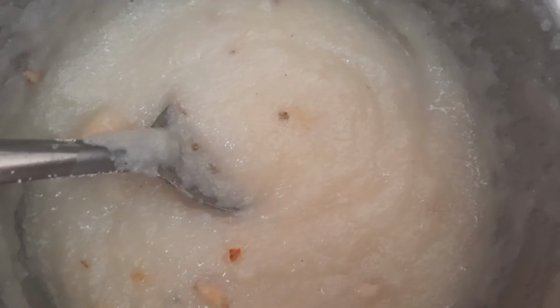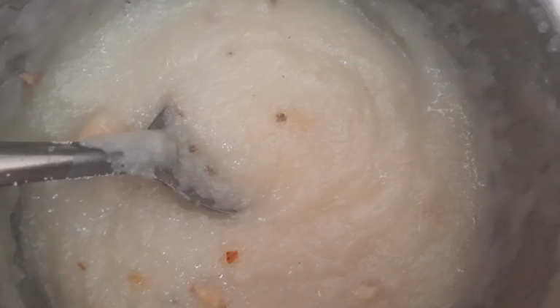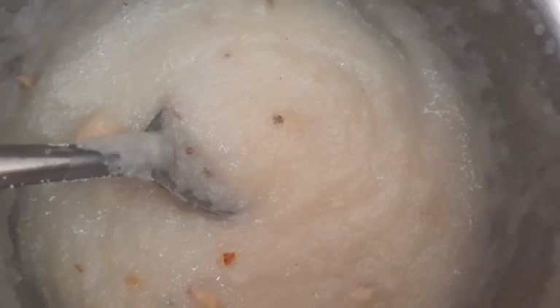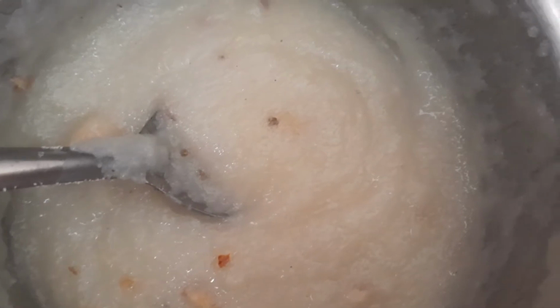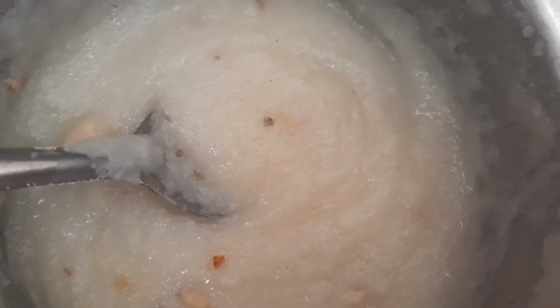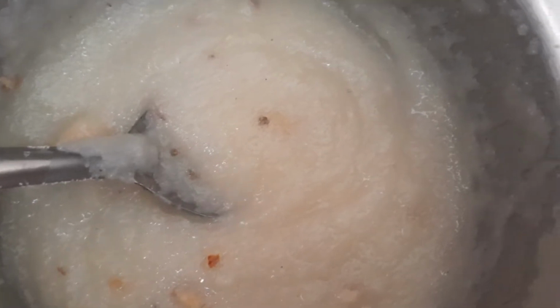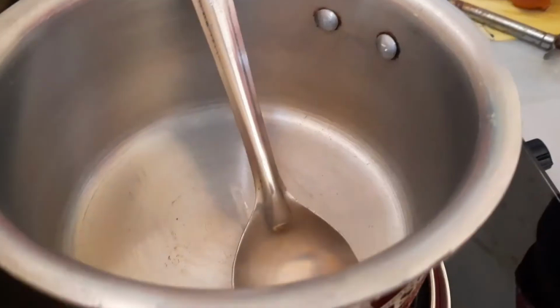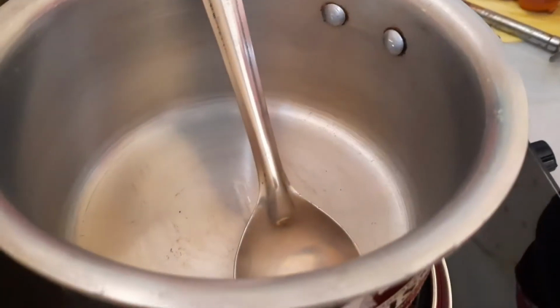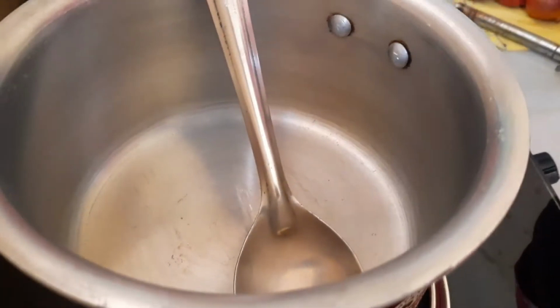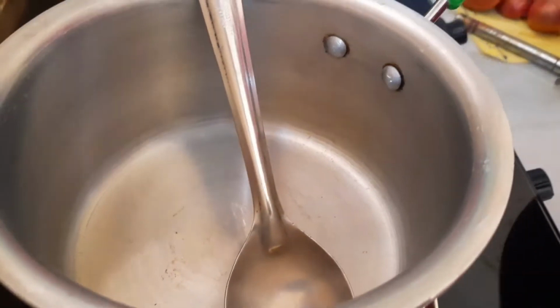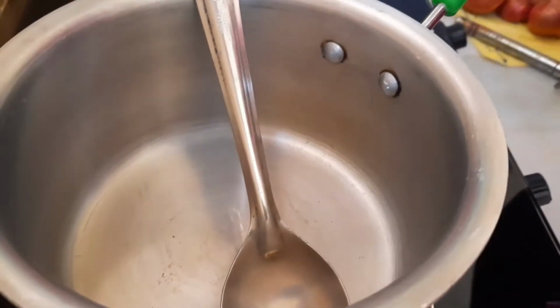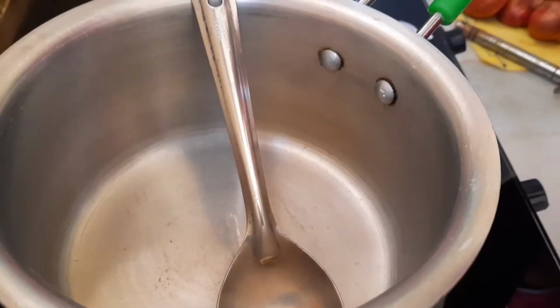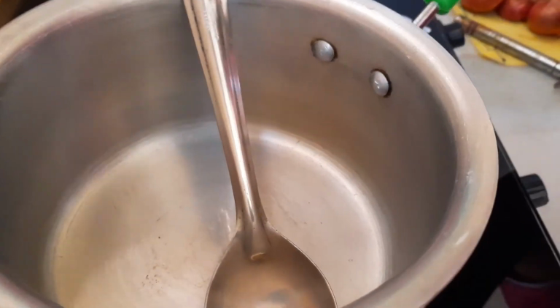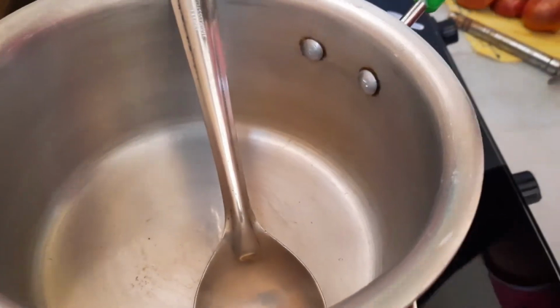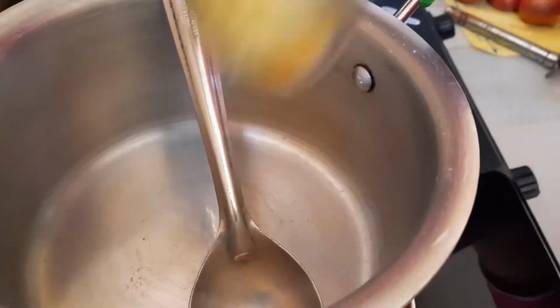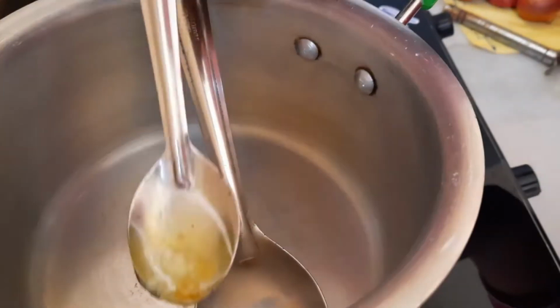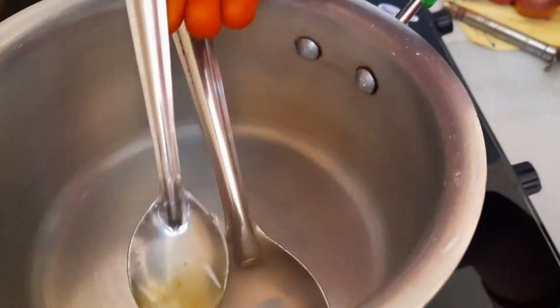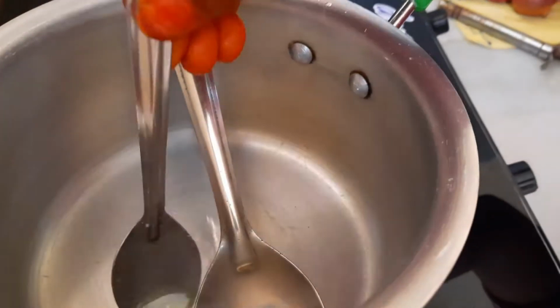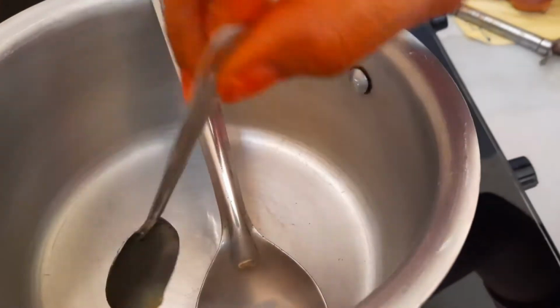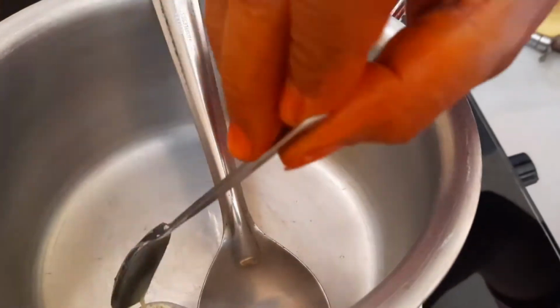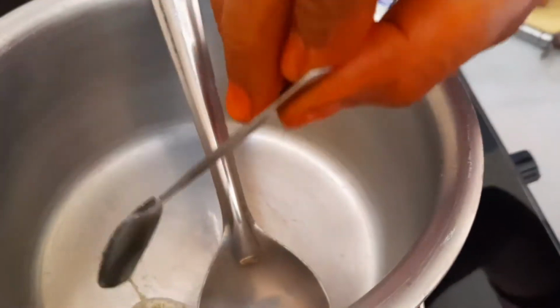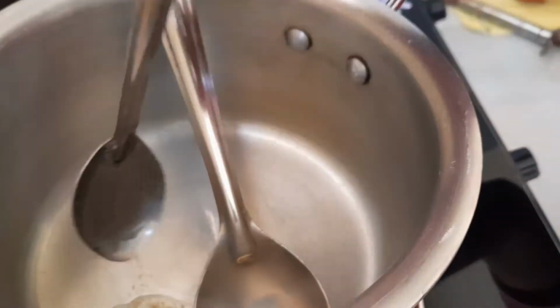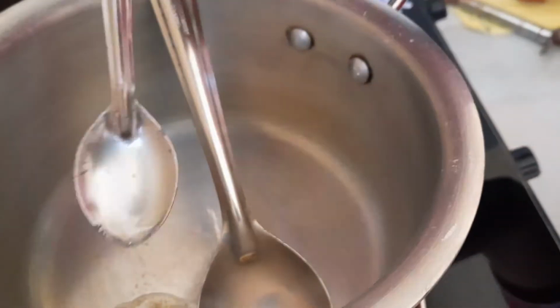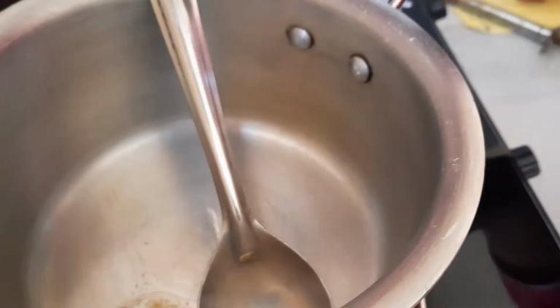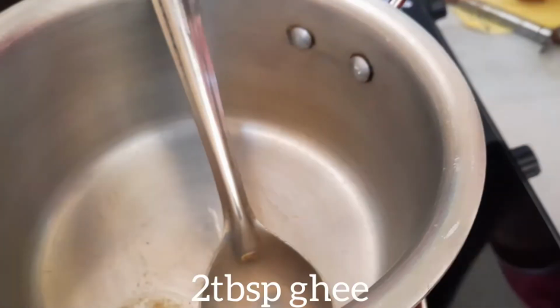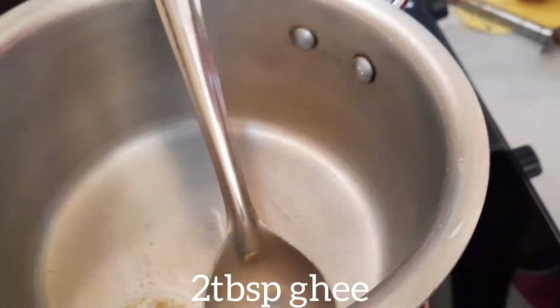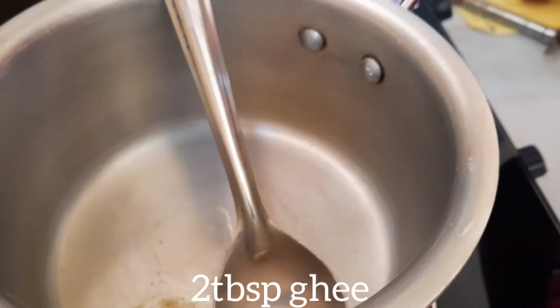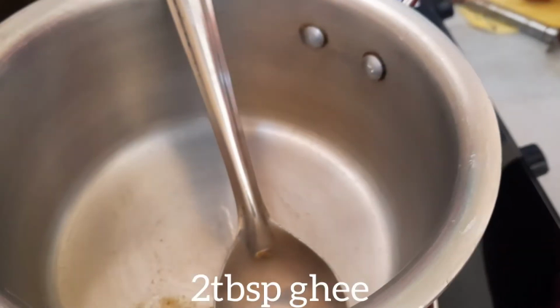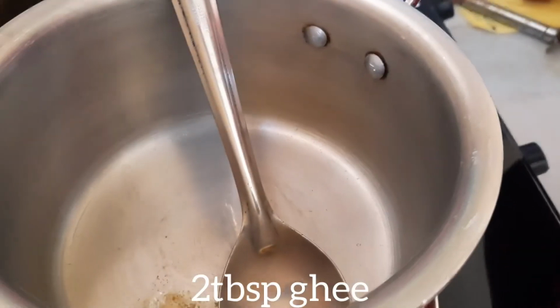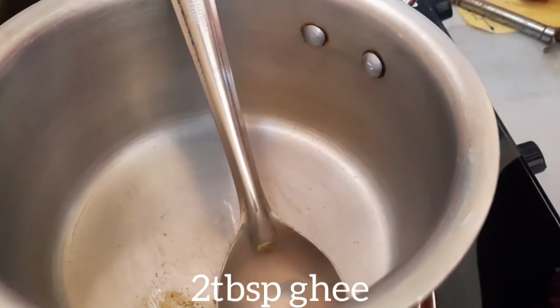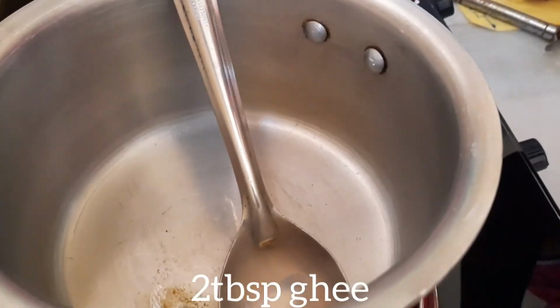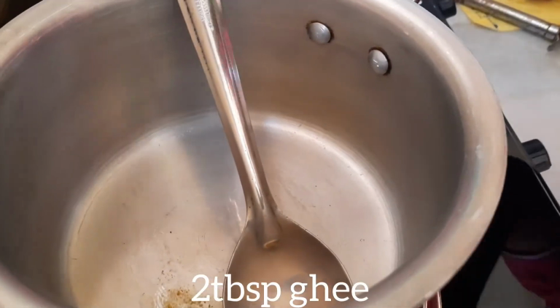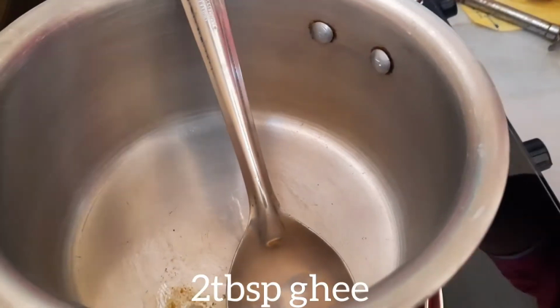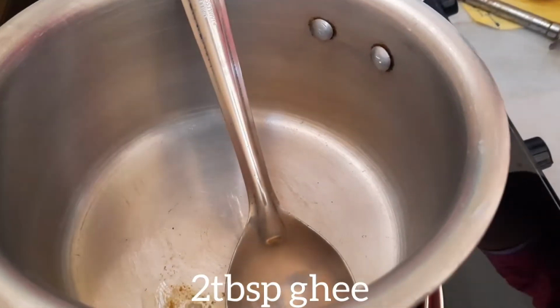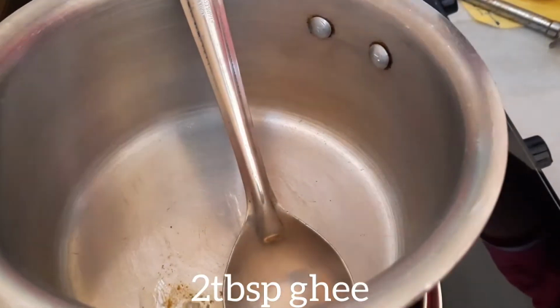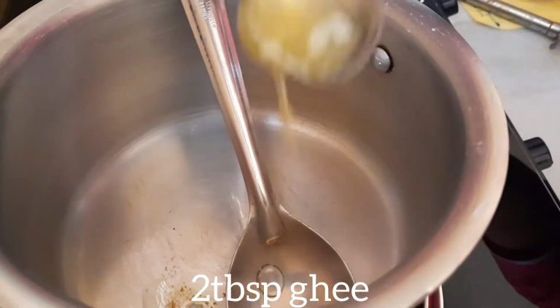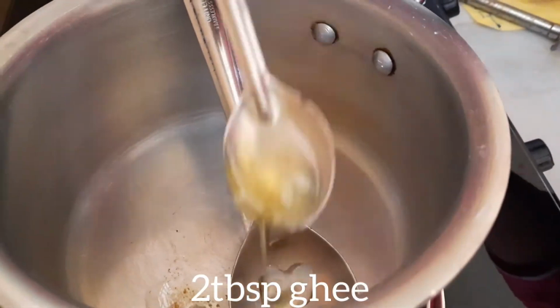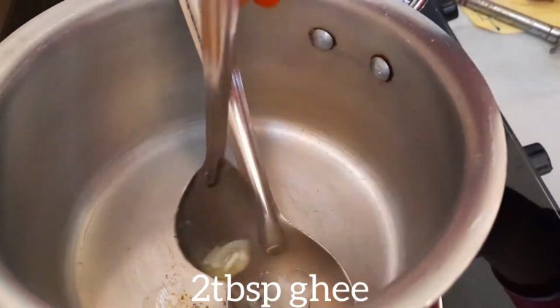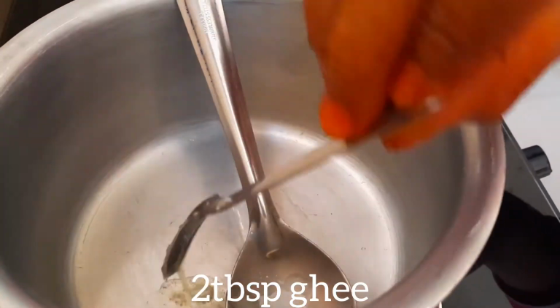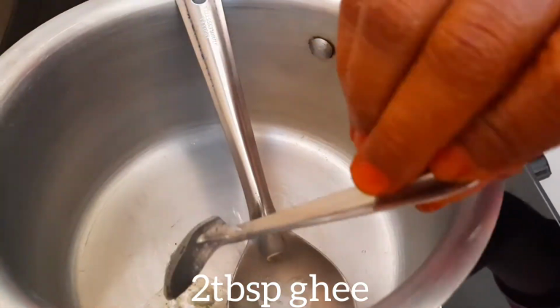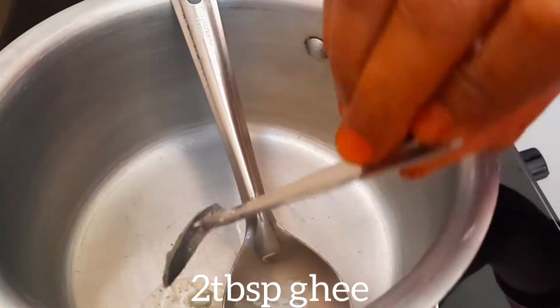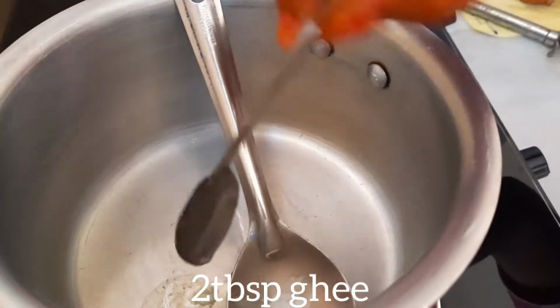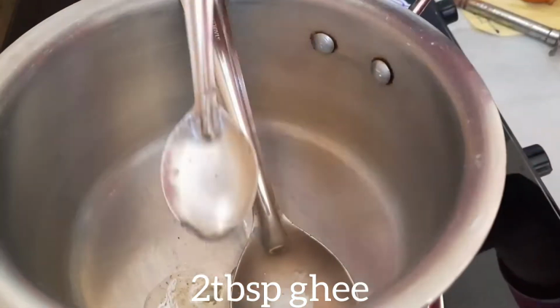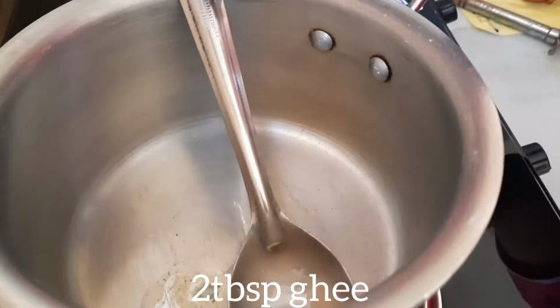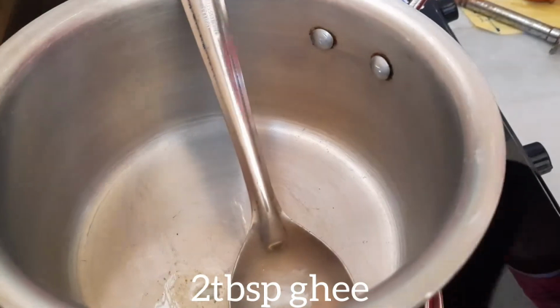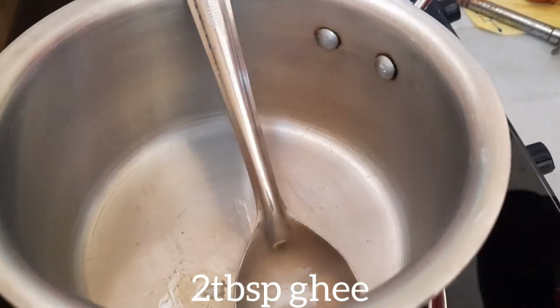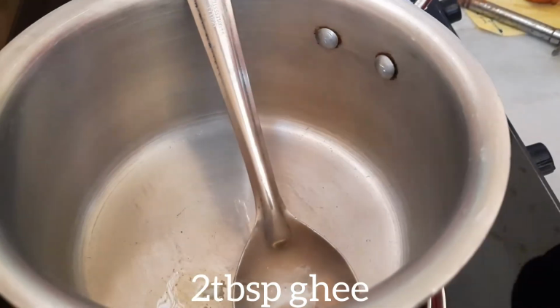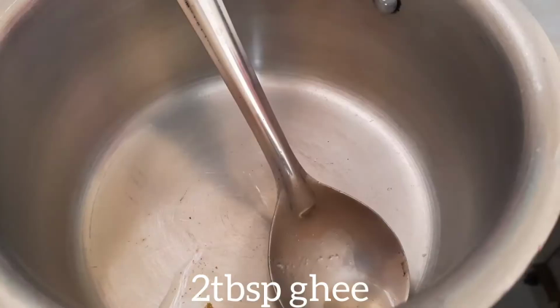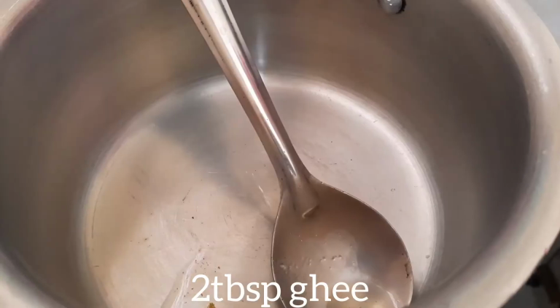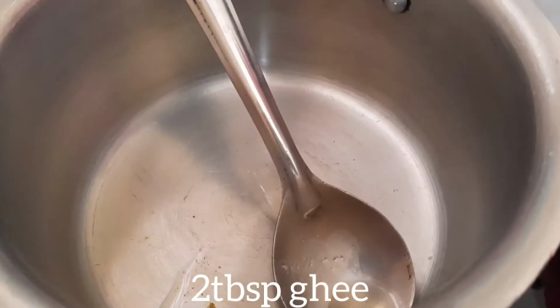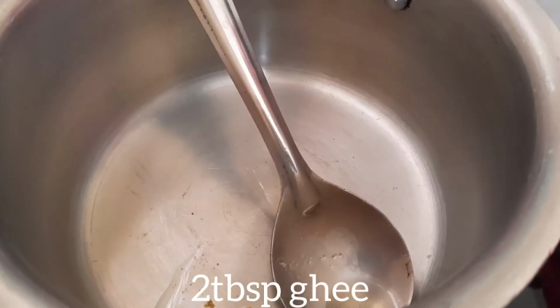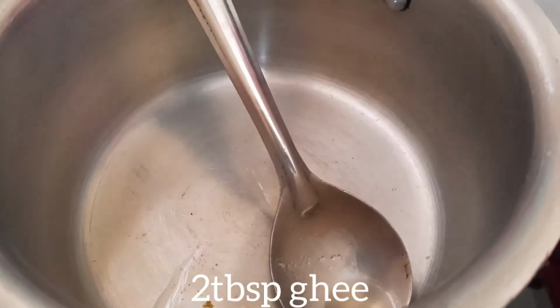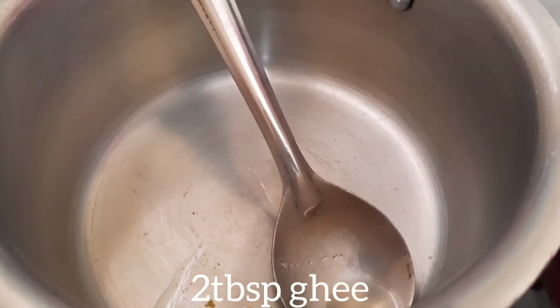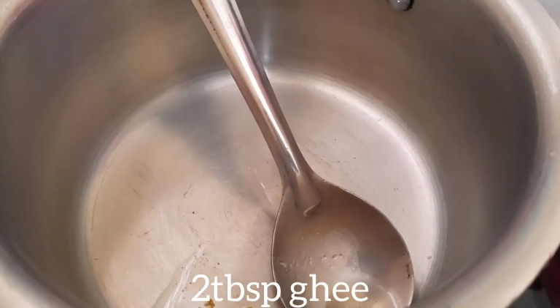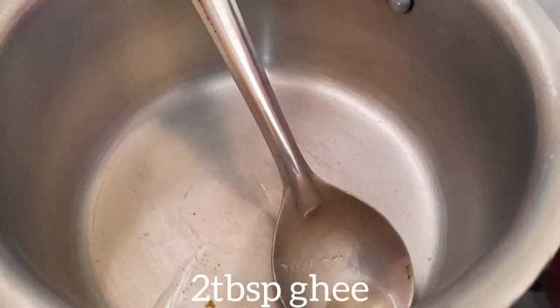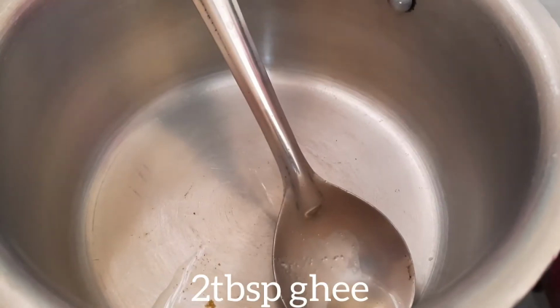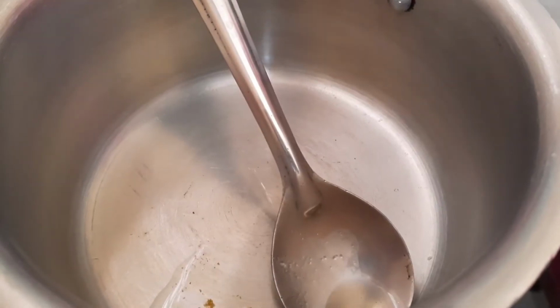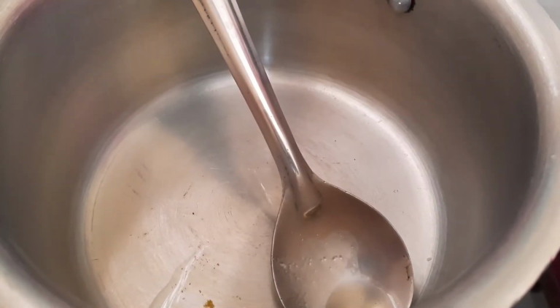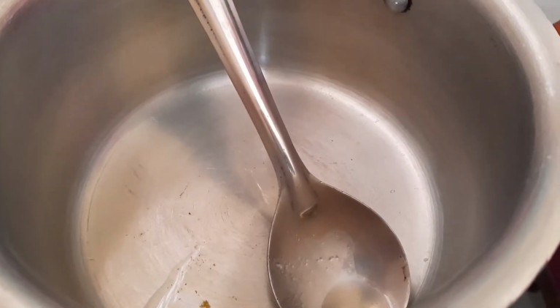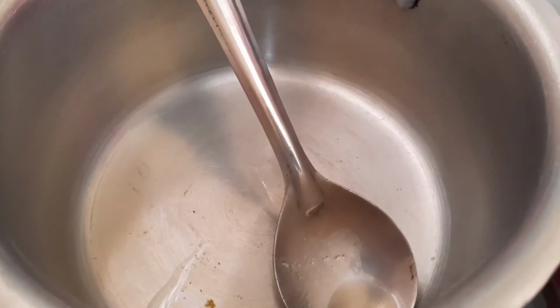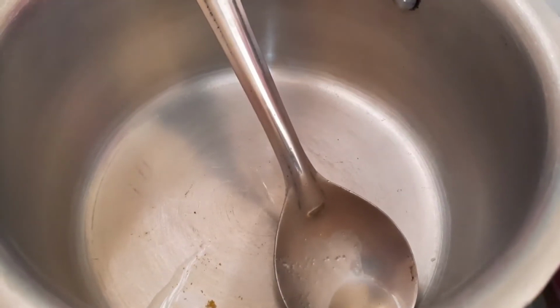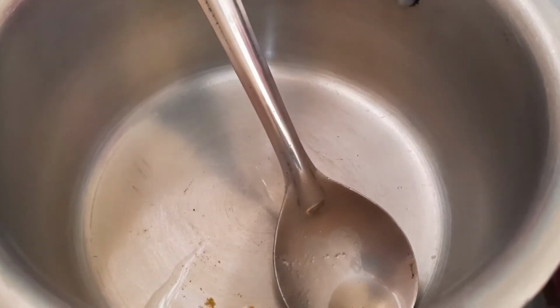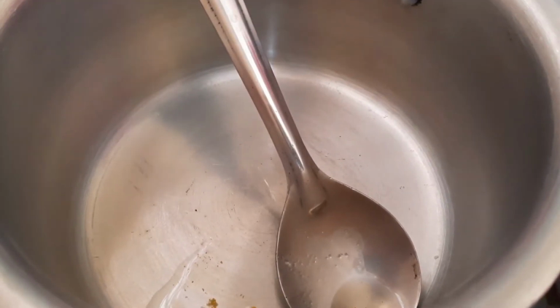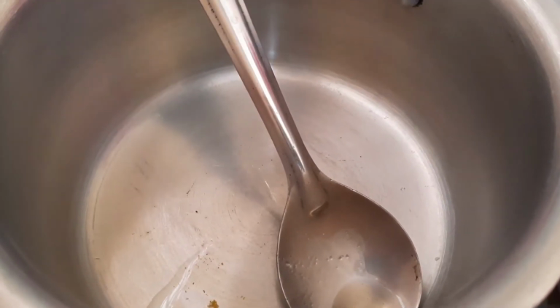First, put 1 tablespoon of vanilla in the pan. Put a little heat on the pan. After a while,